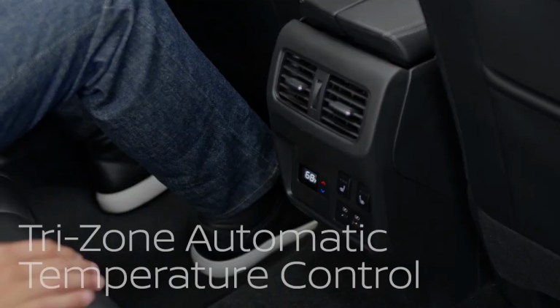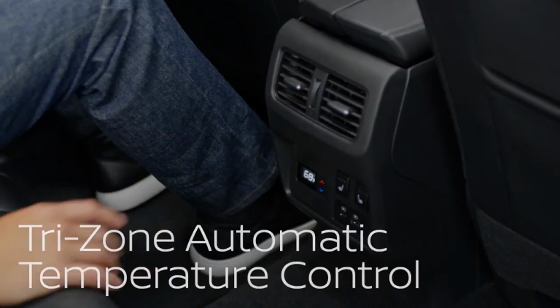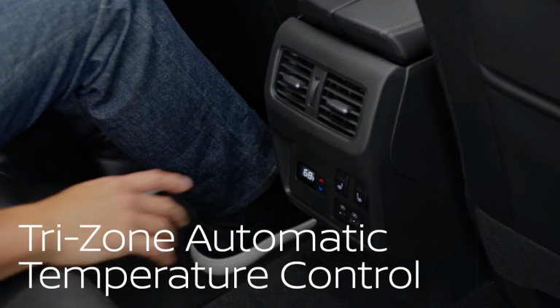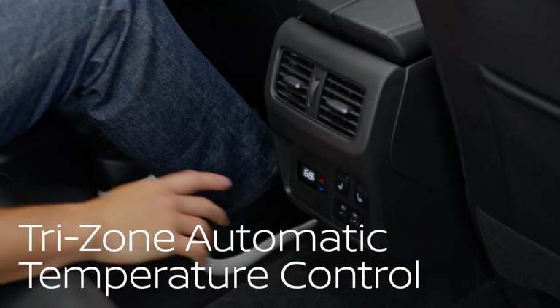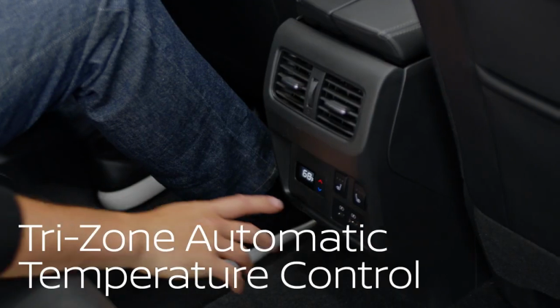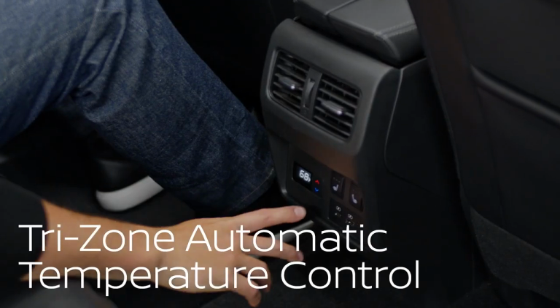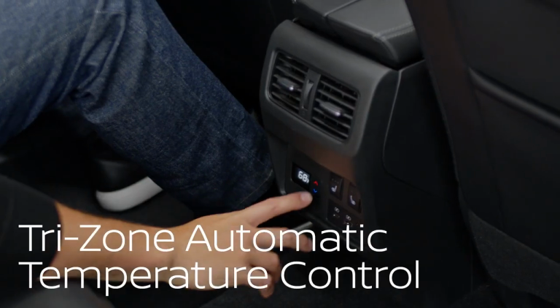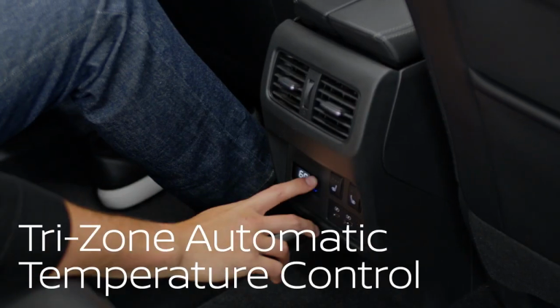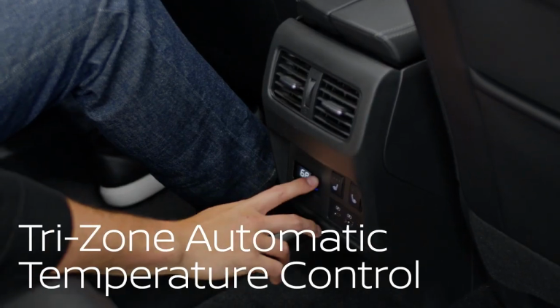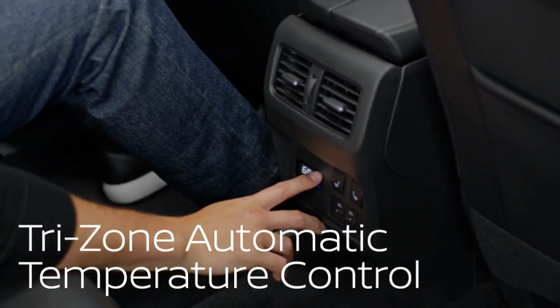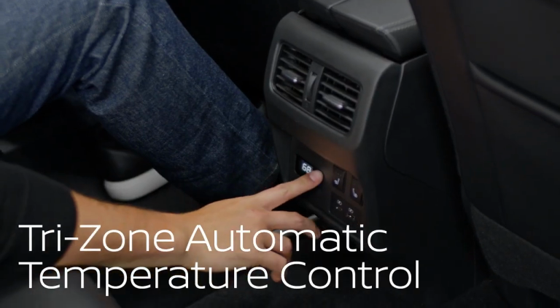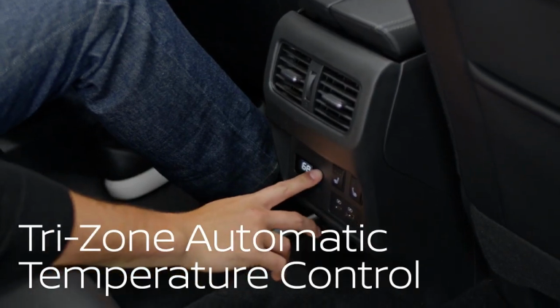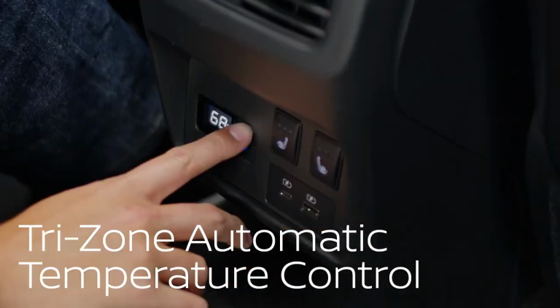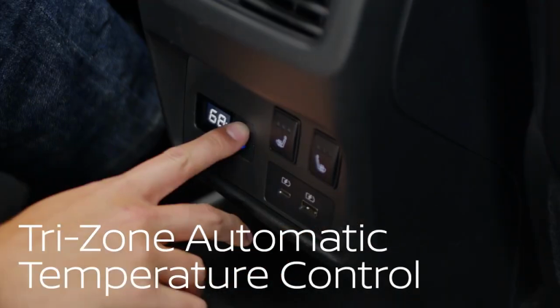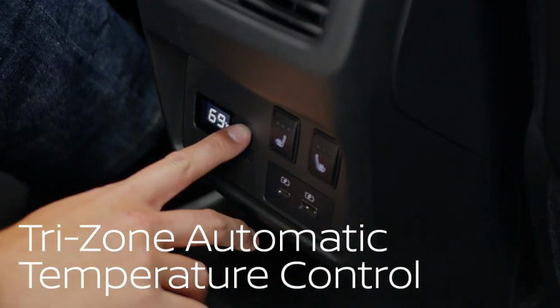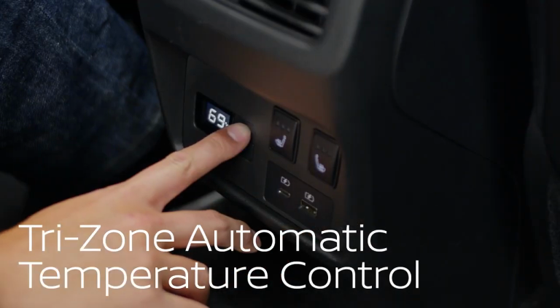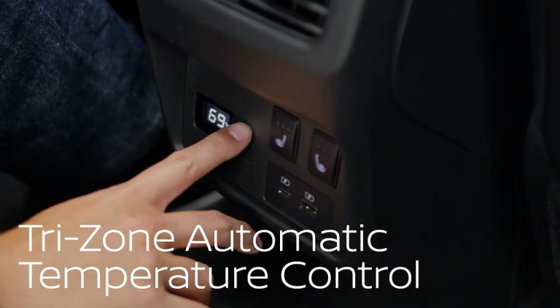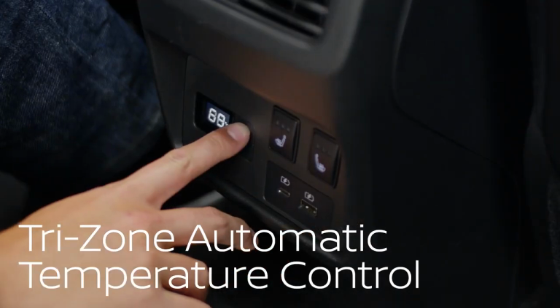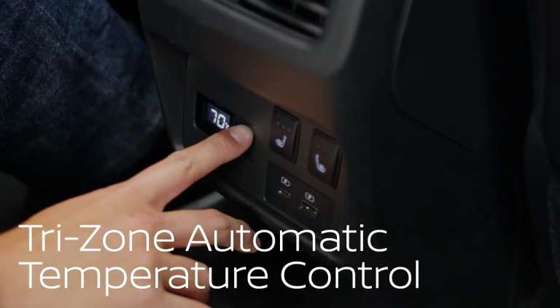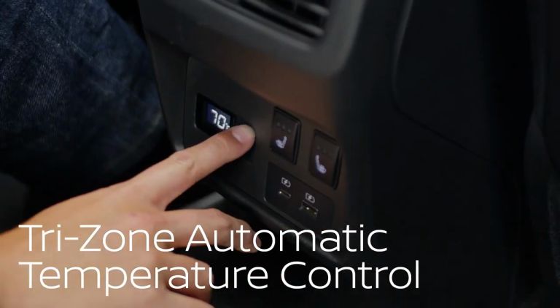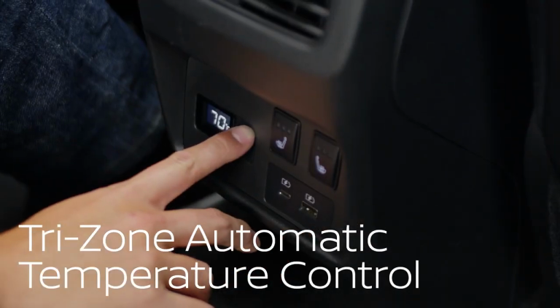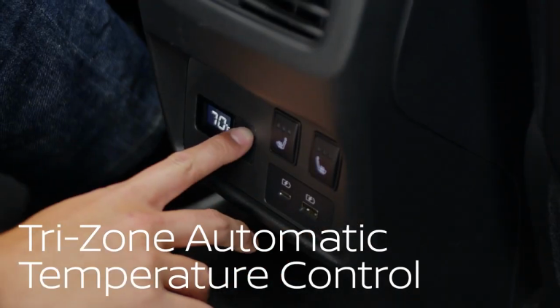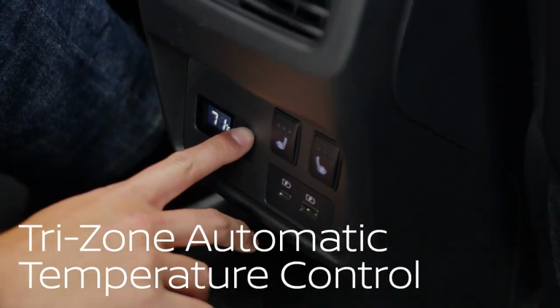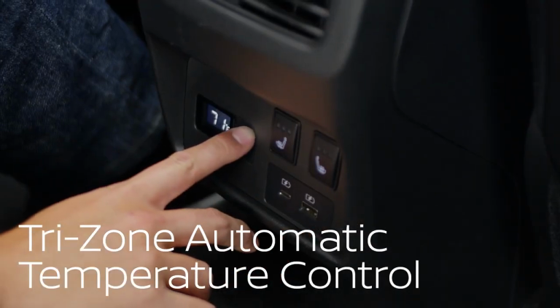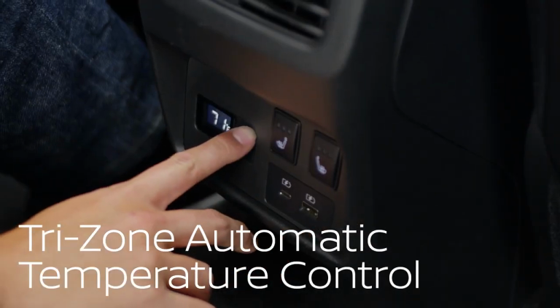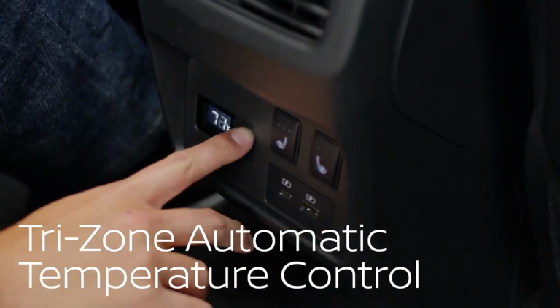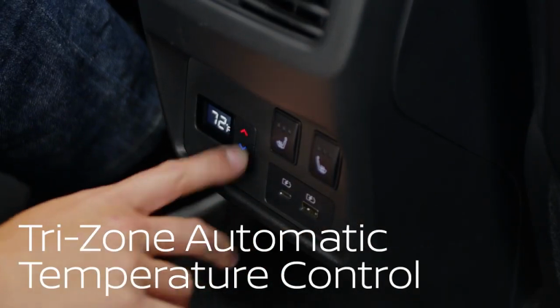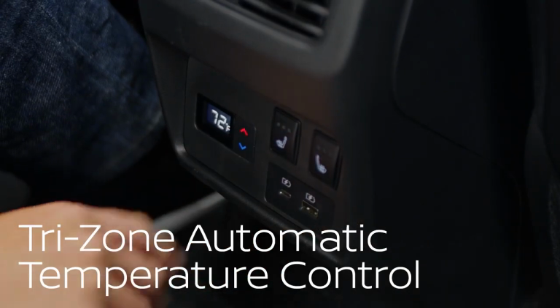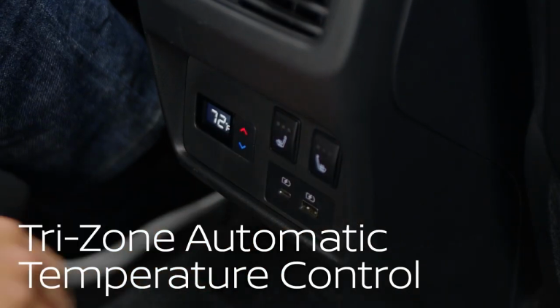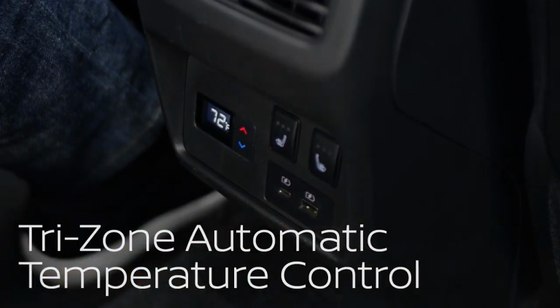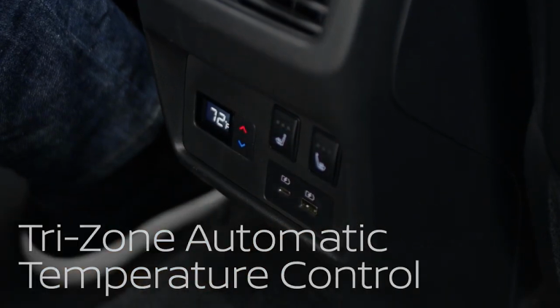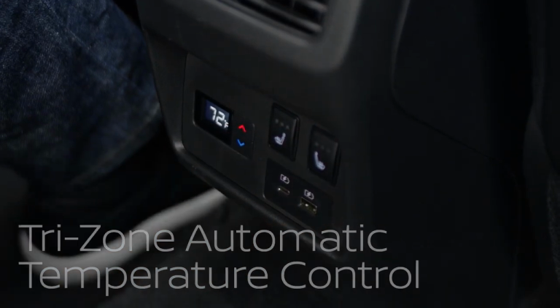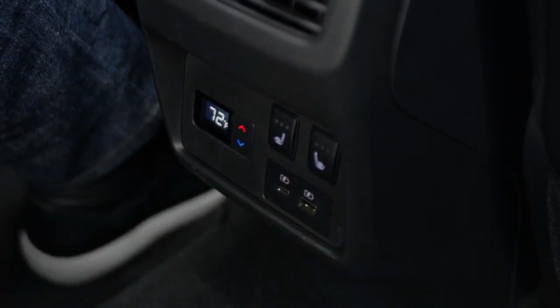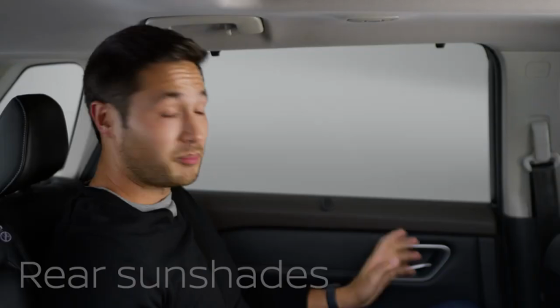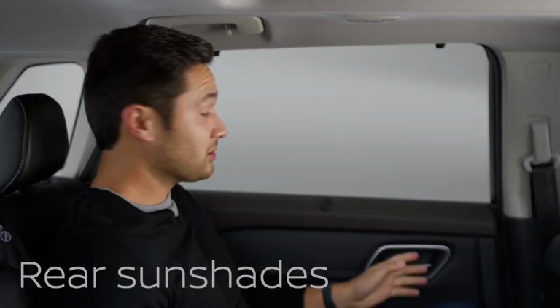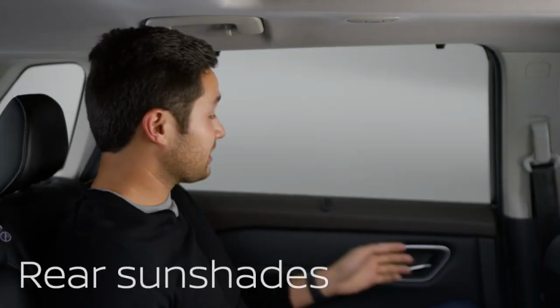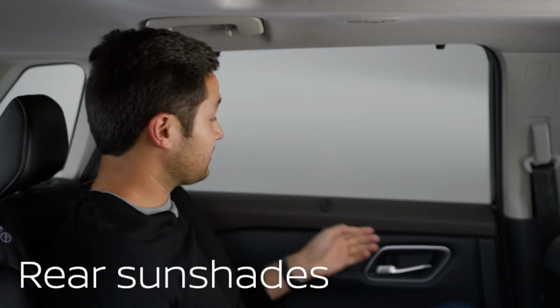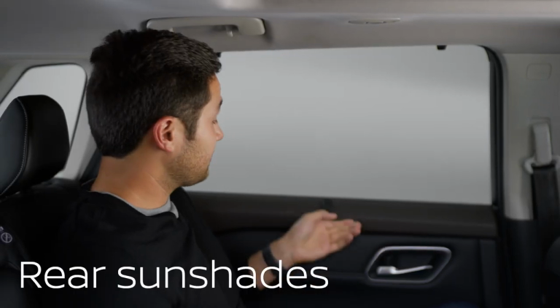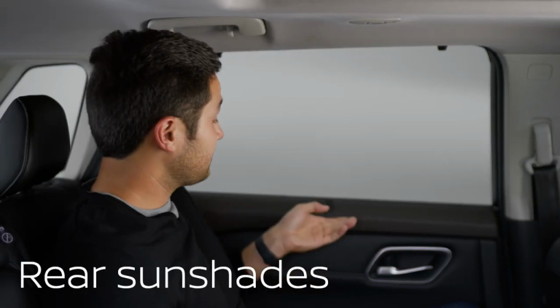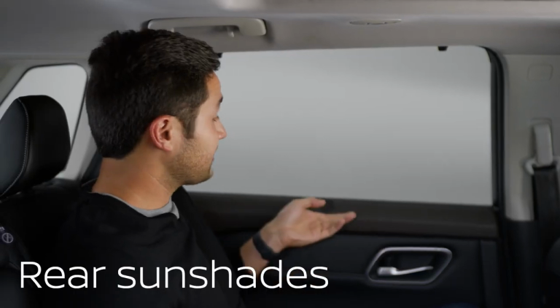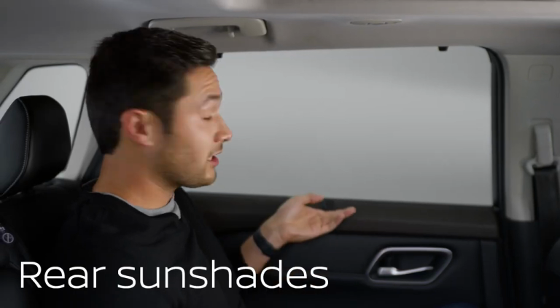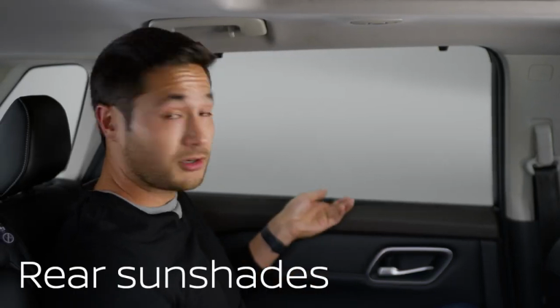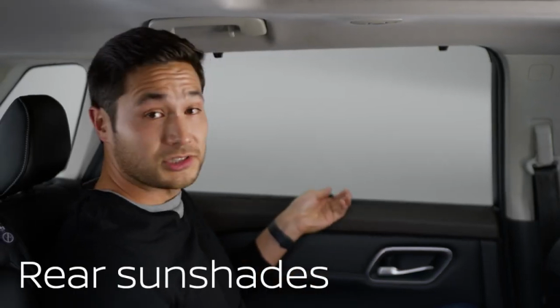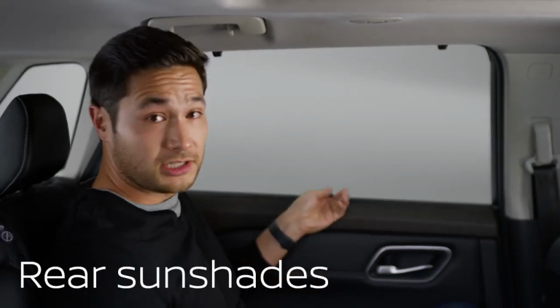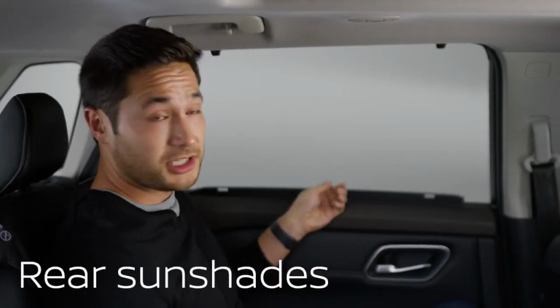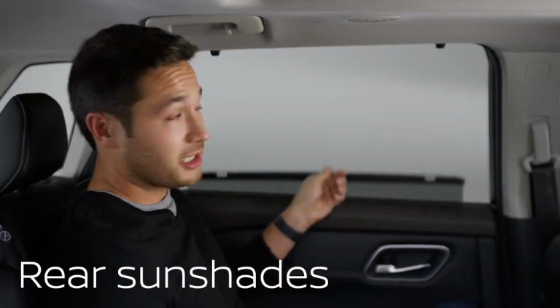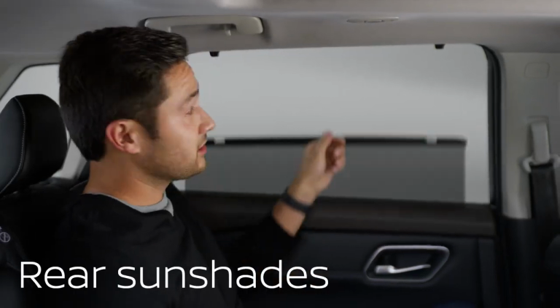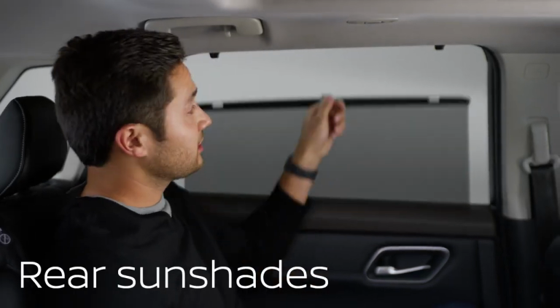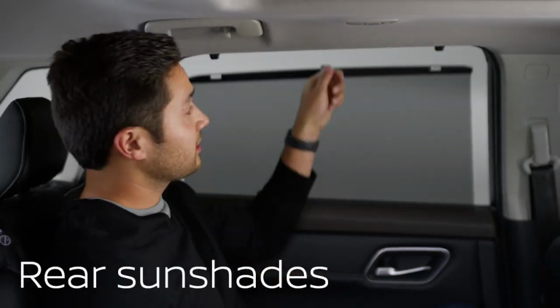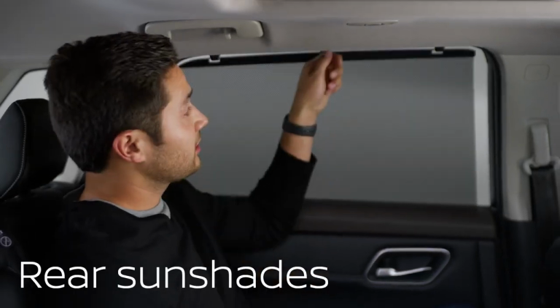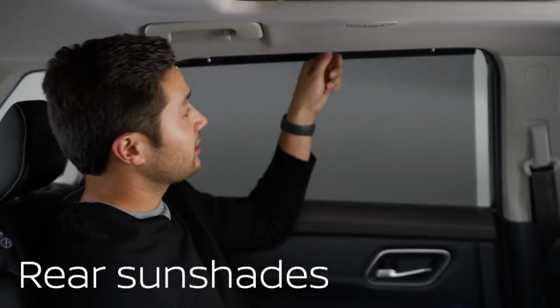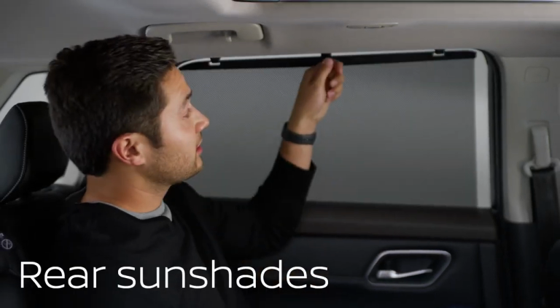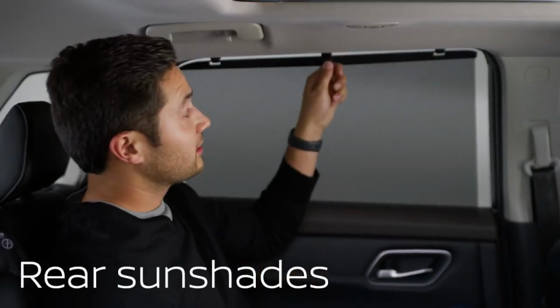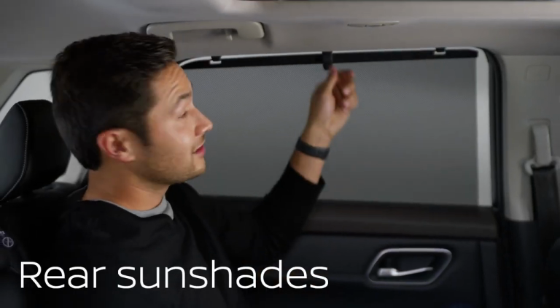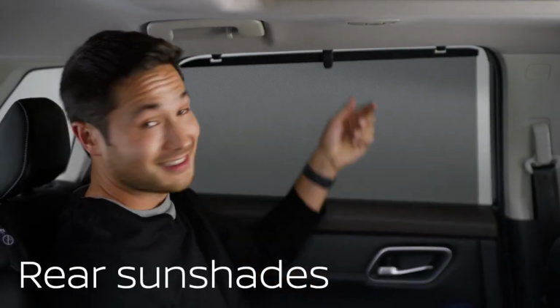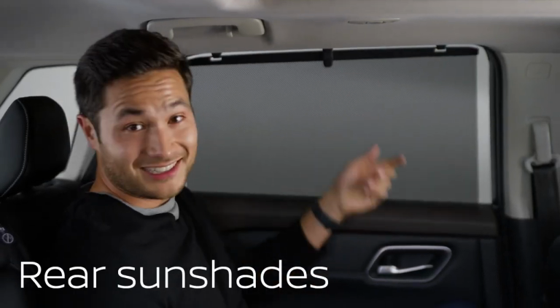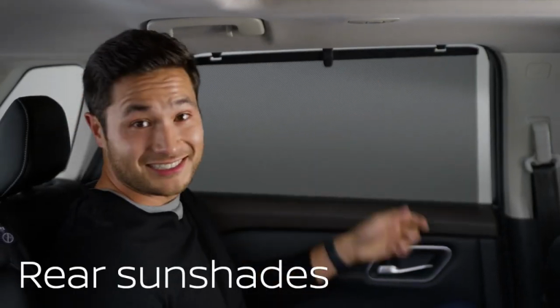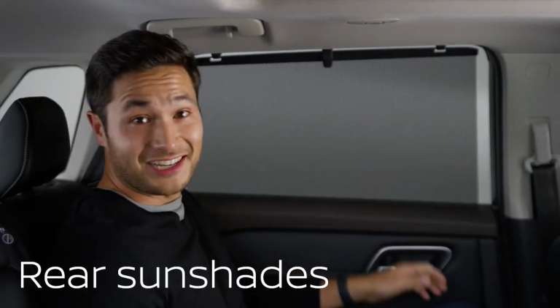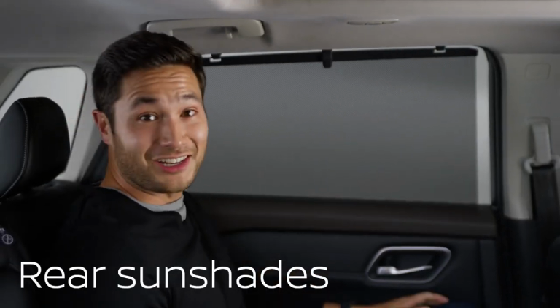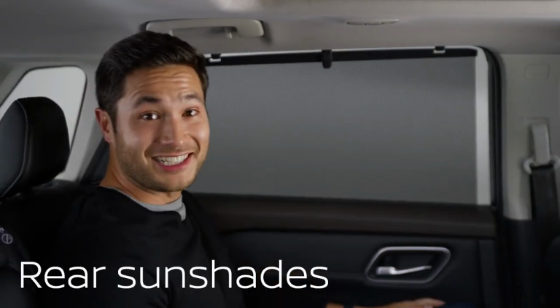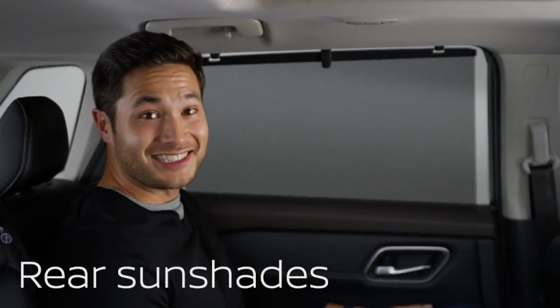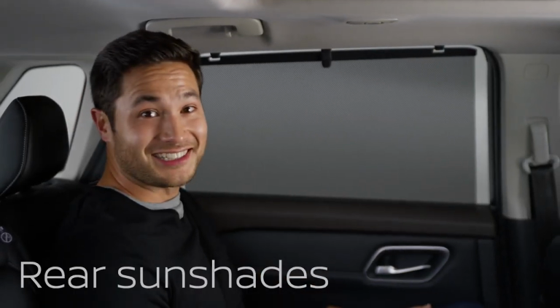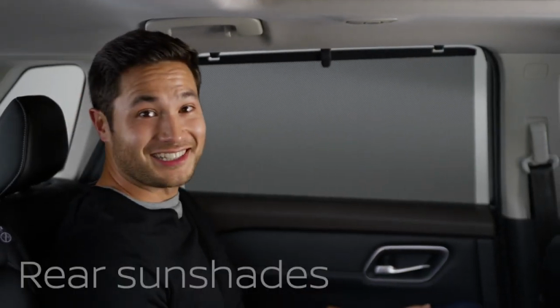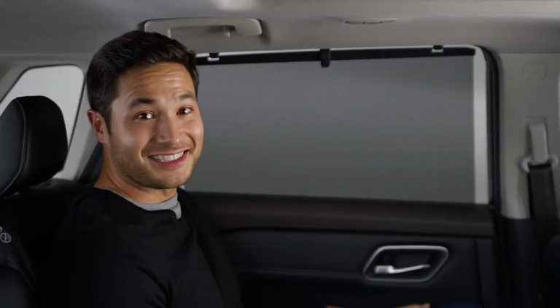Once everyone's in, there's temperature controls for rear passengers. Built-in second row sun shades cut down on heat and glare.